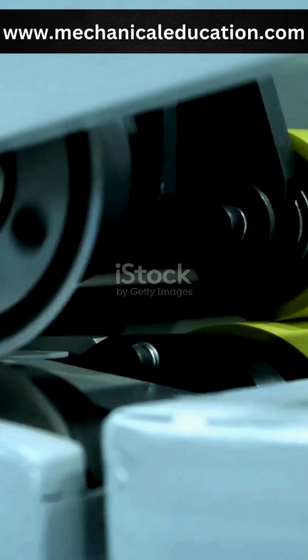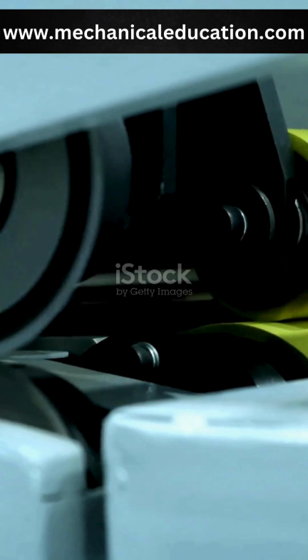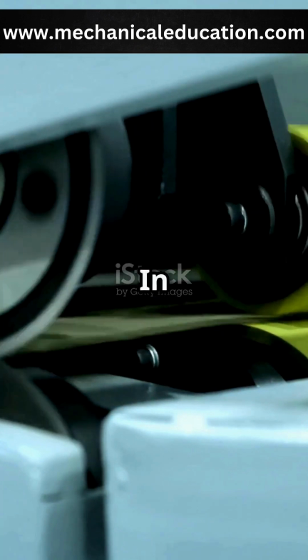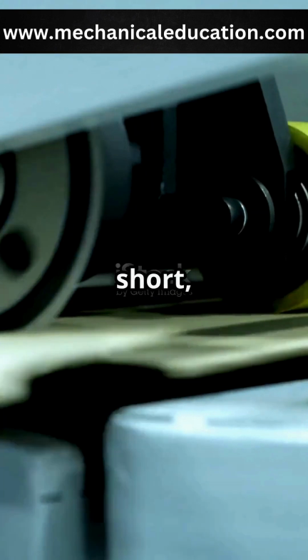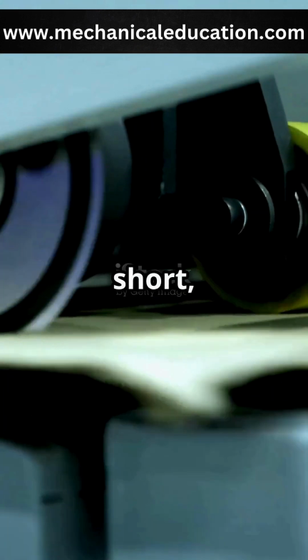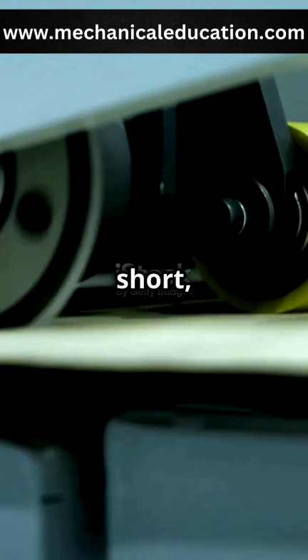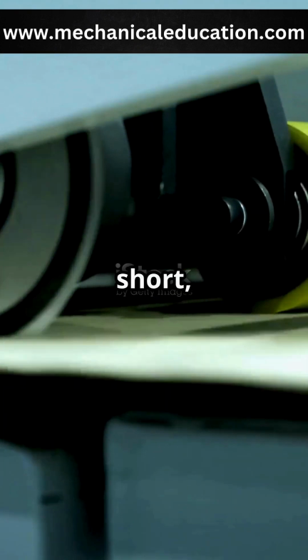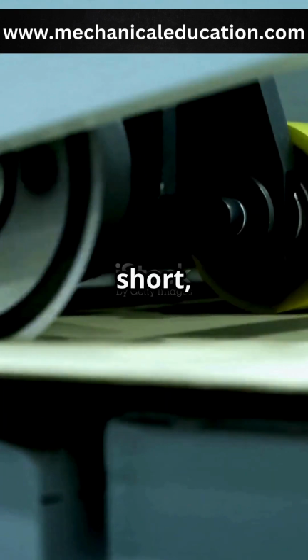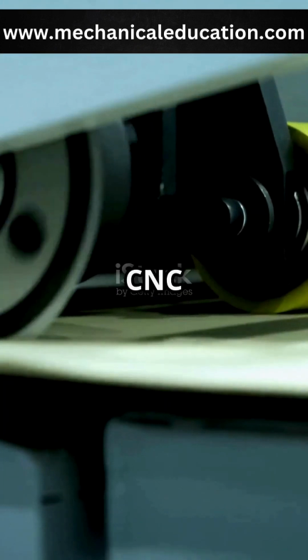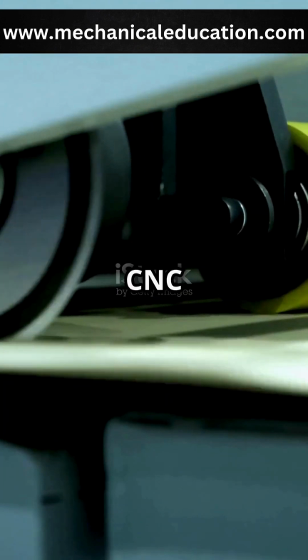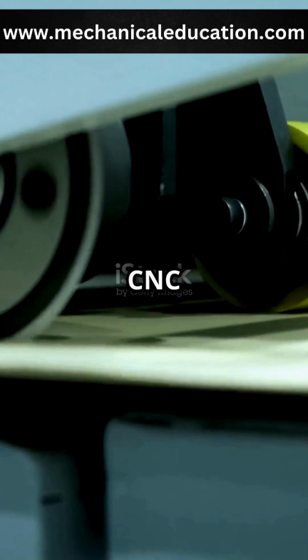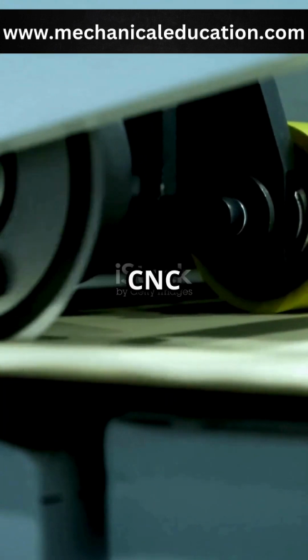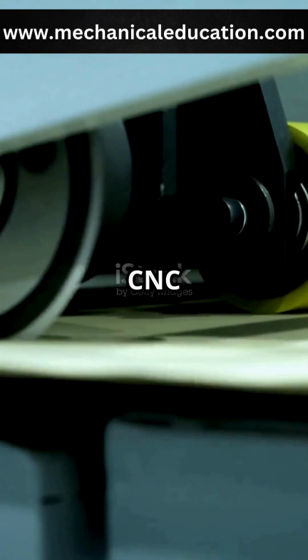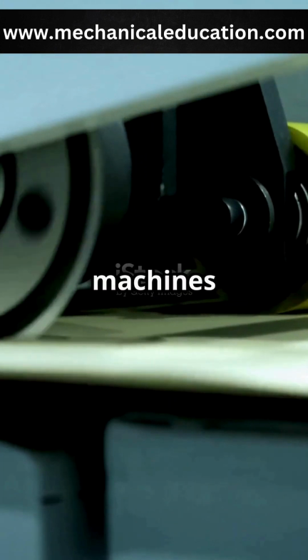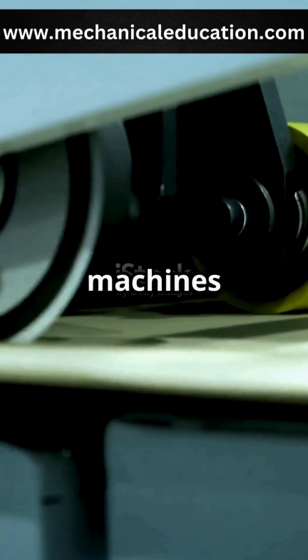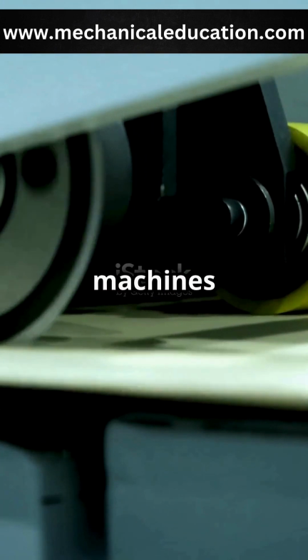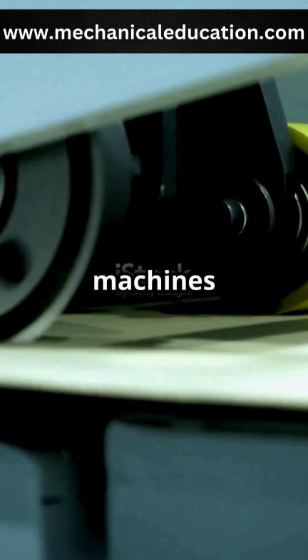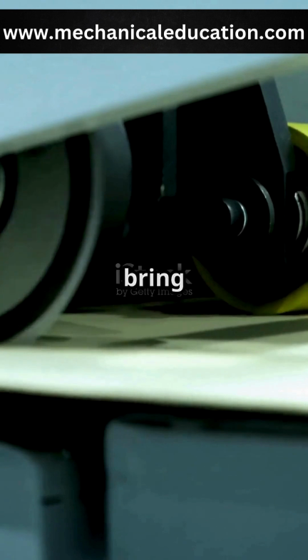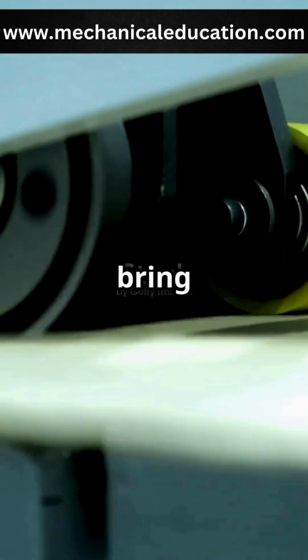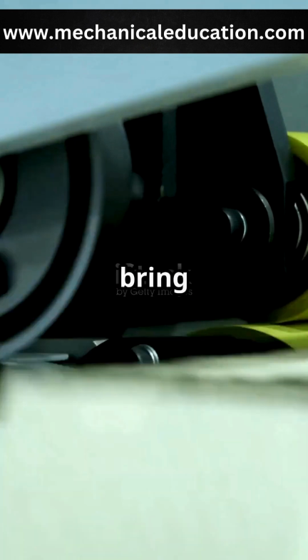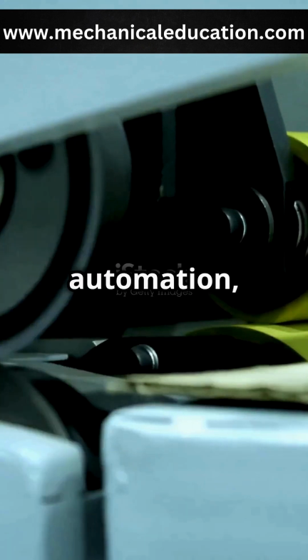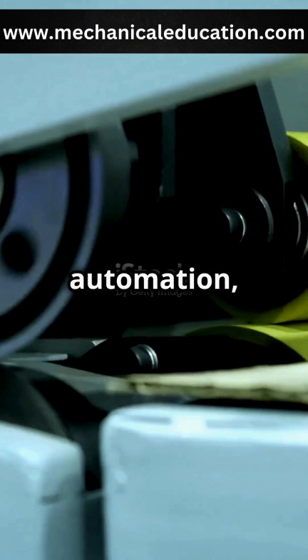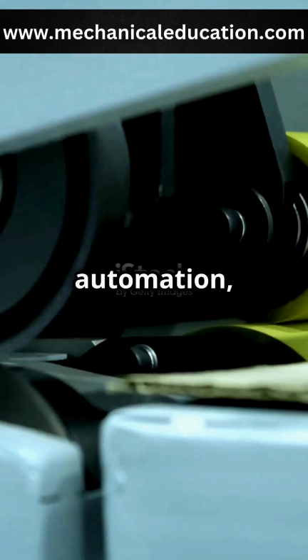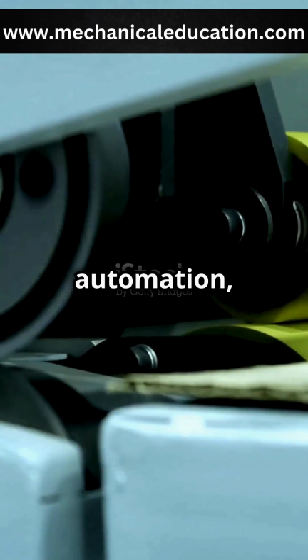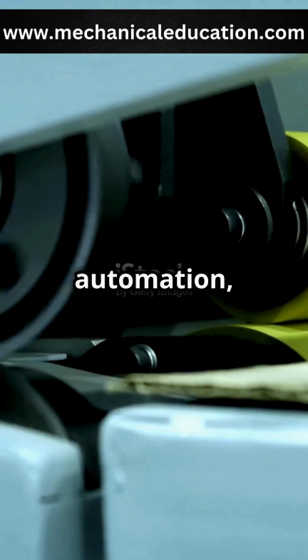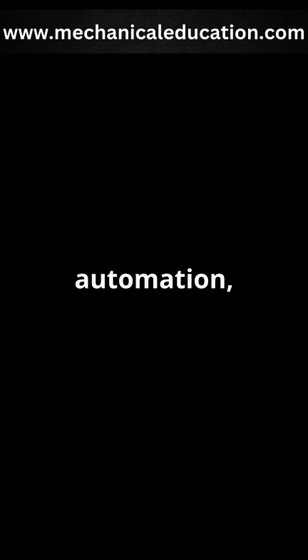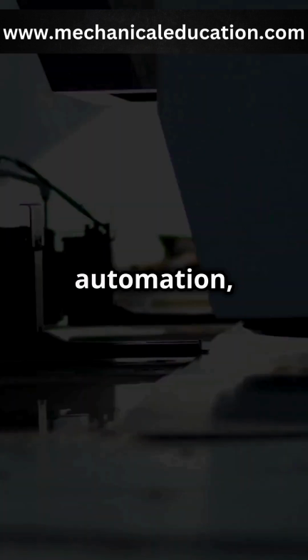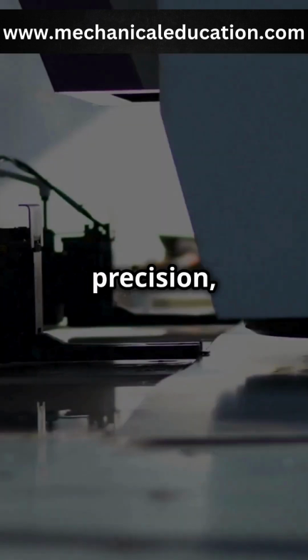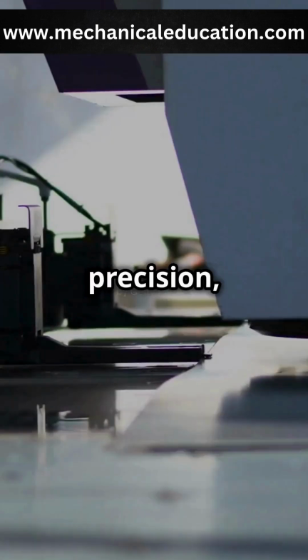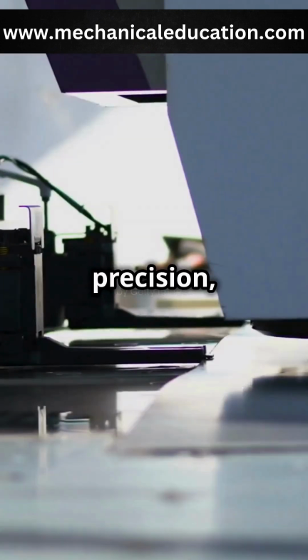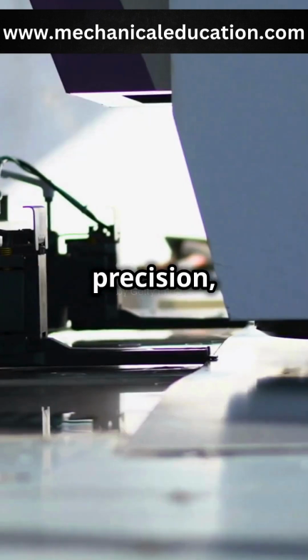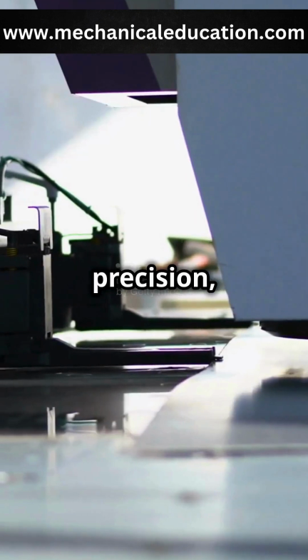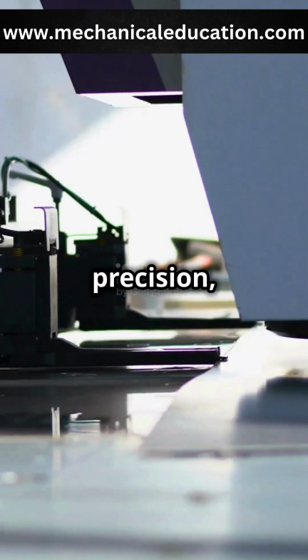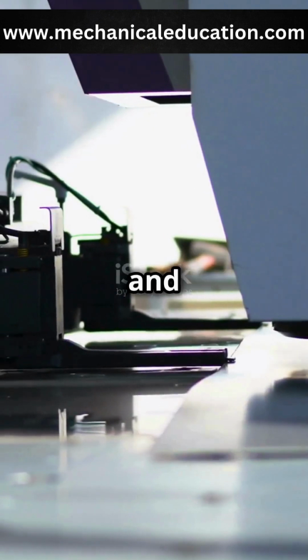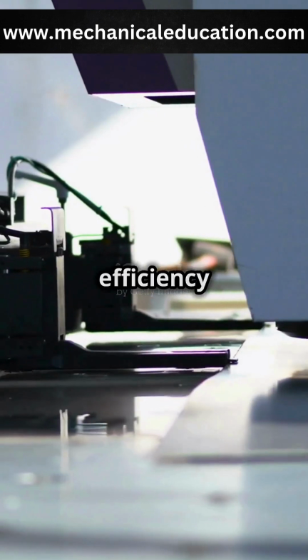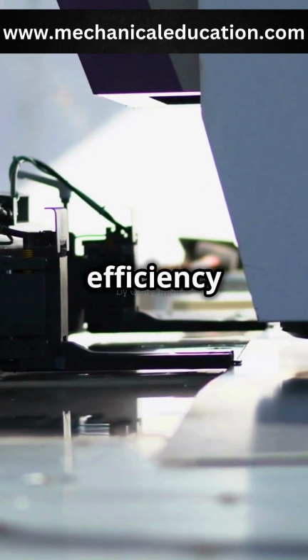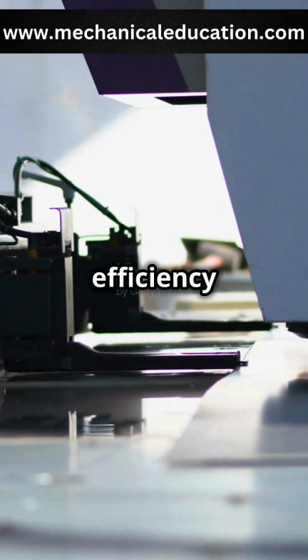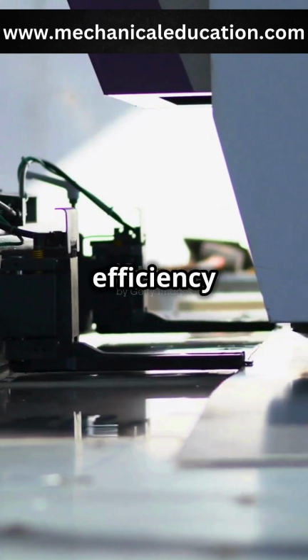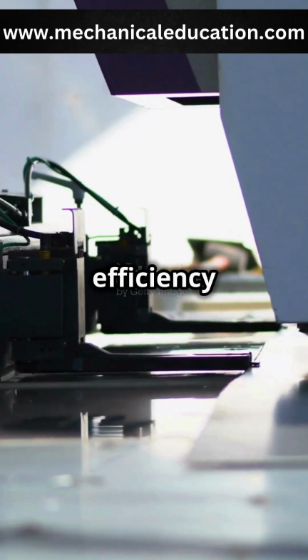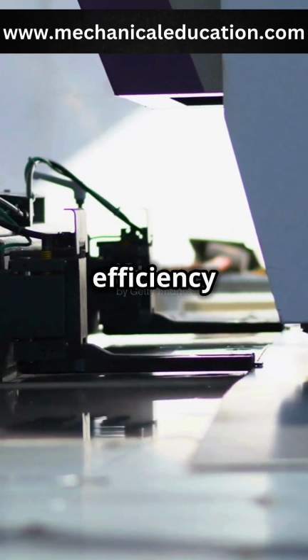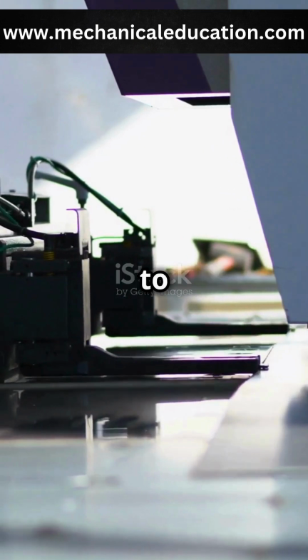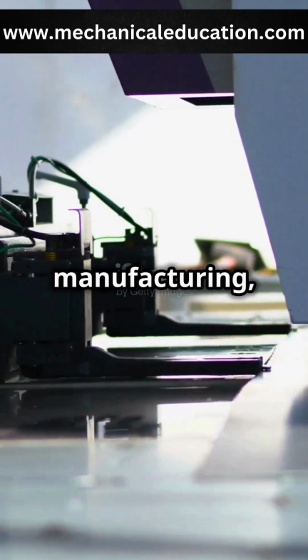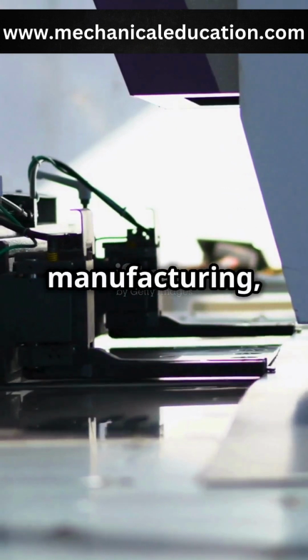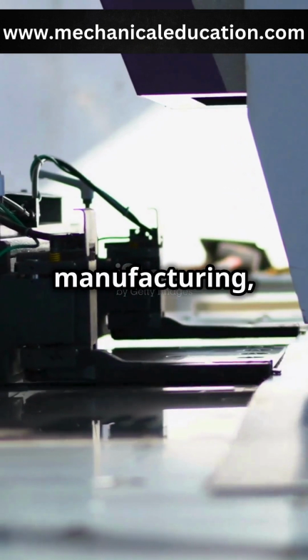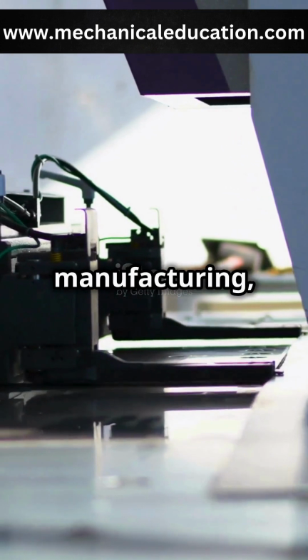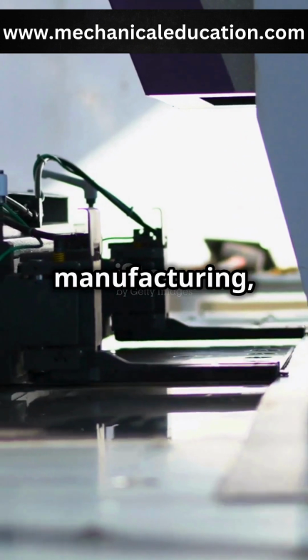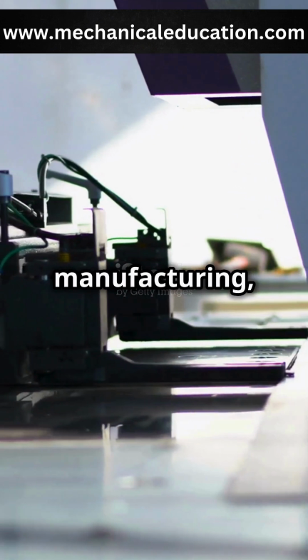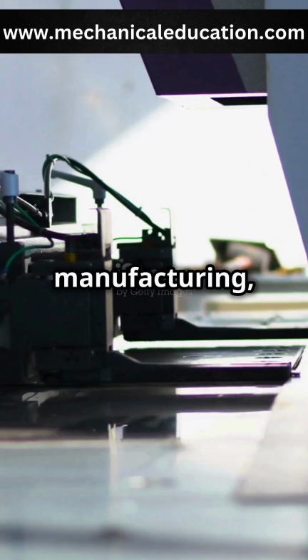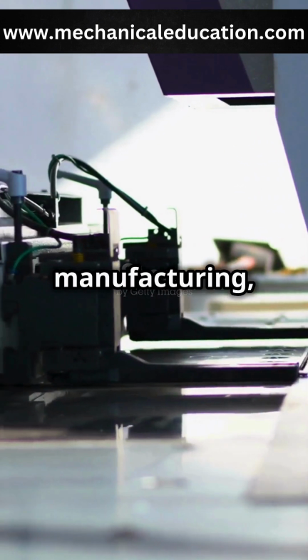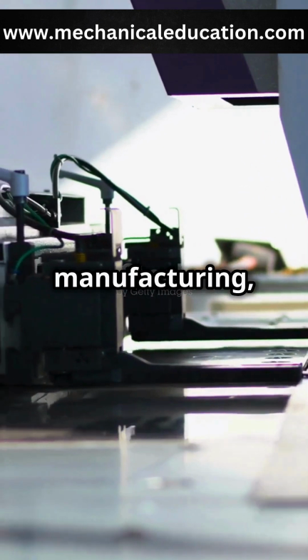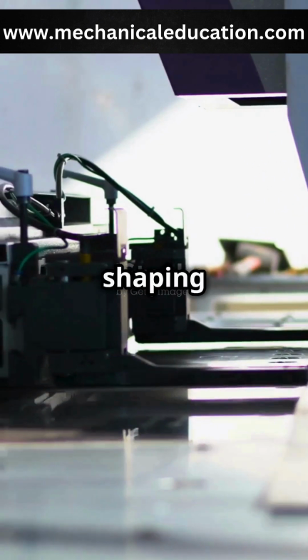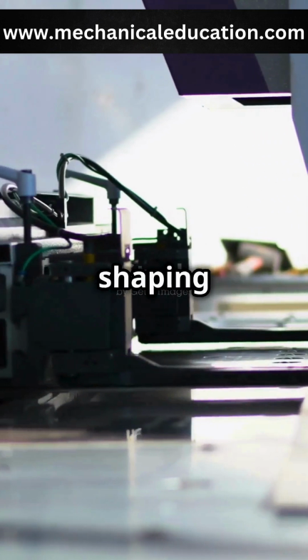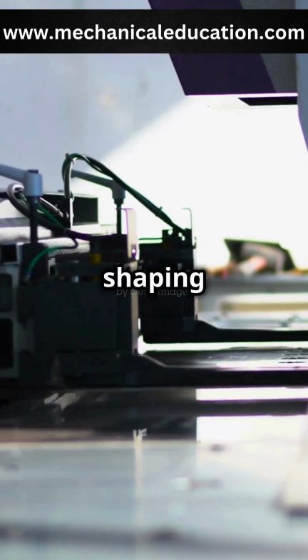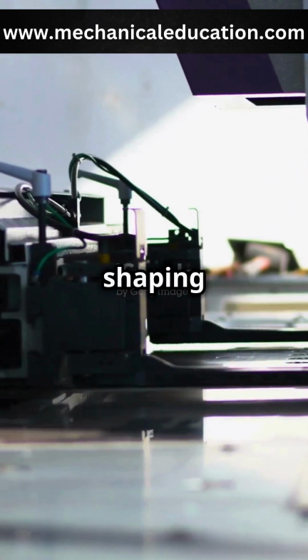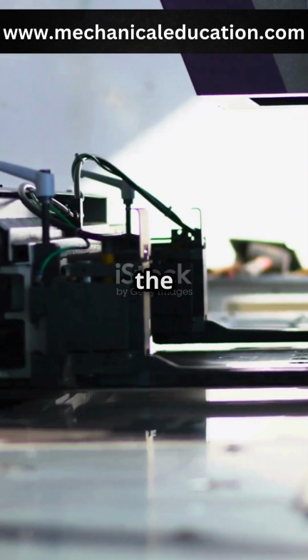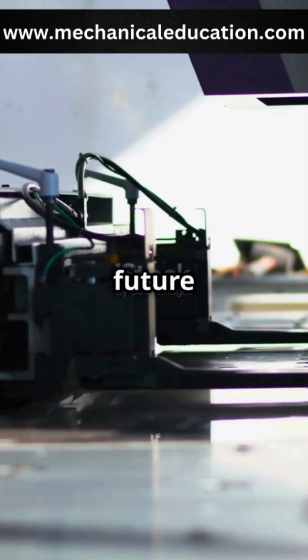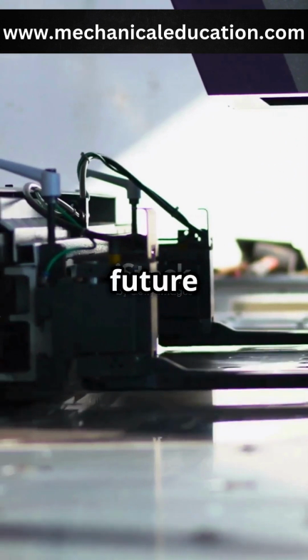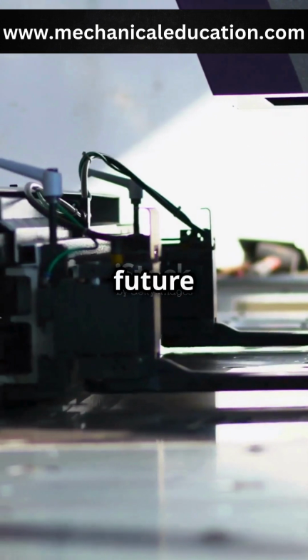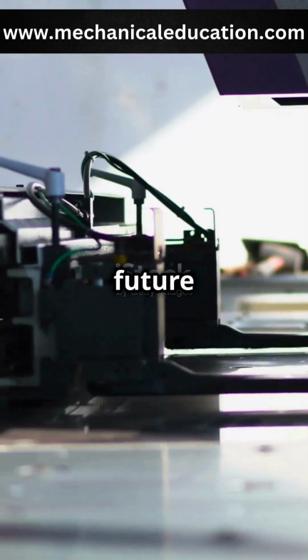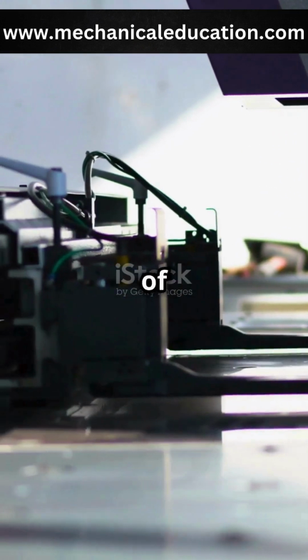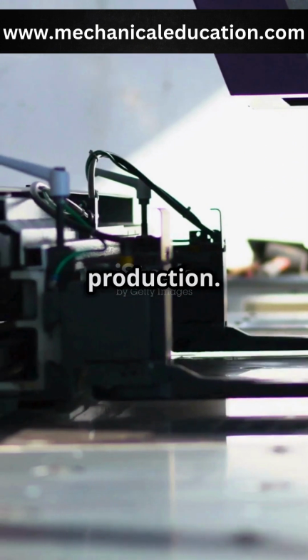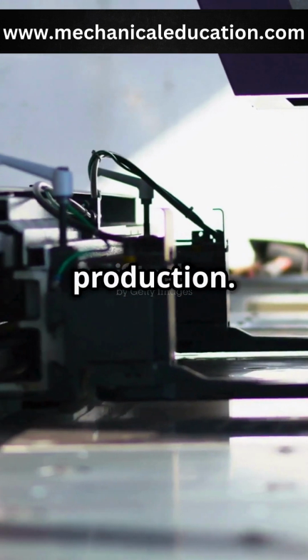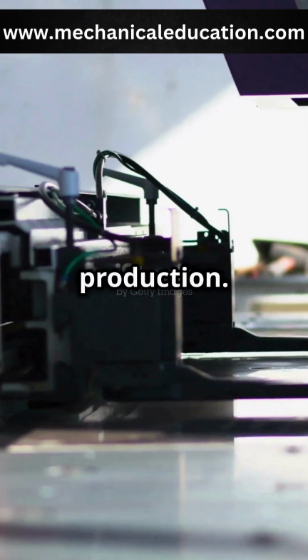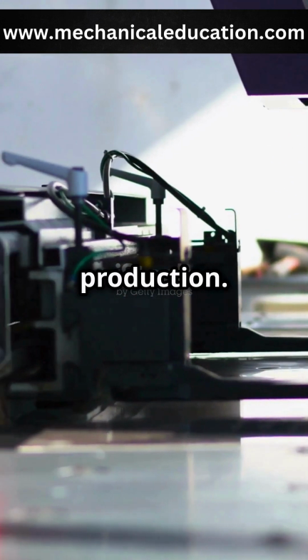In short, CNC machines bring automation, precision and efficiency to manufacturing, shaping the future of production.